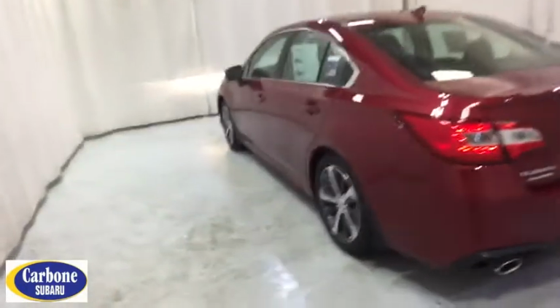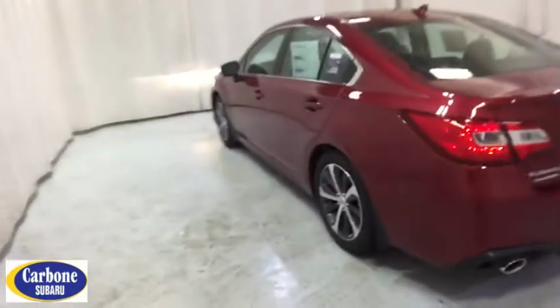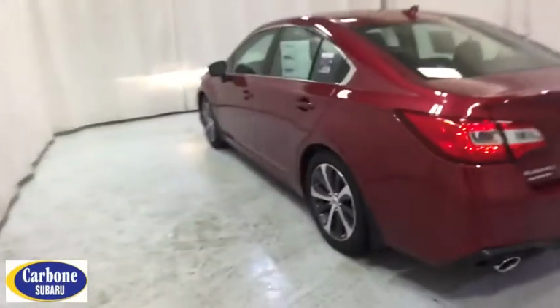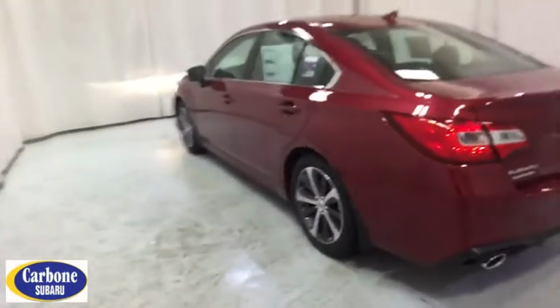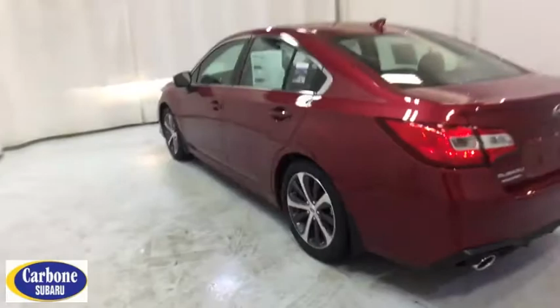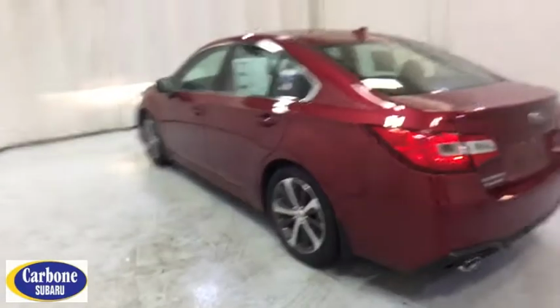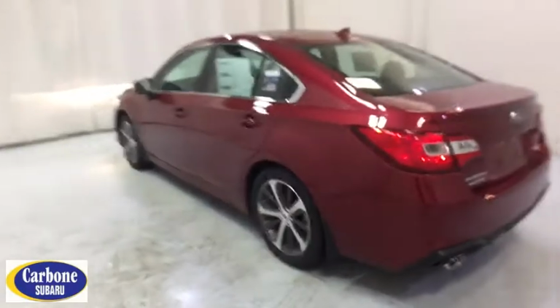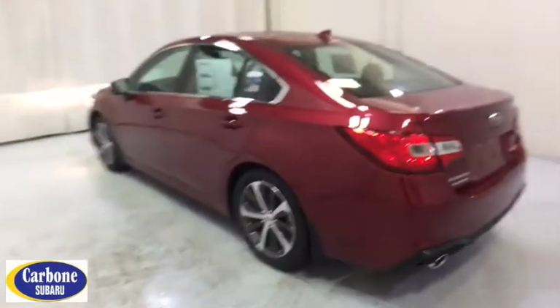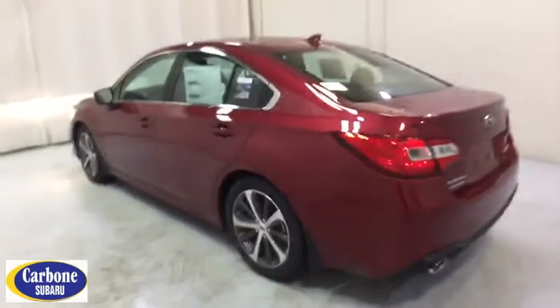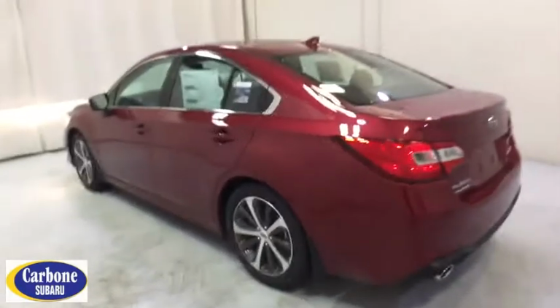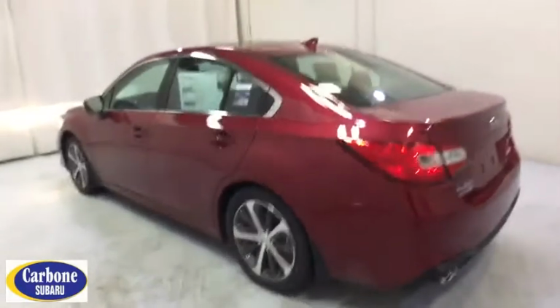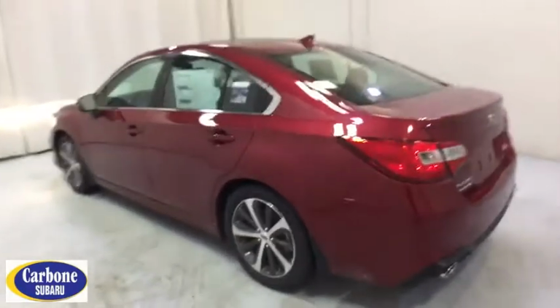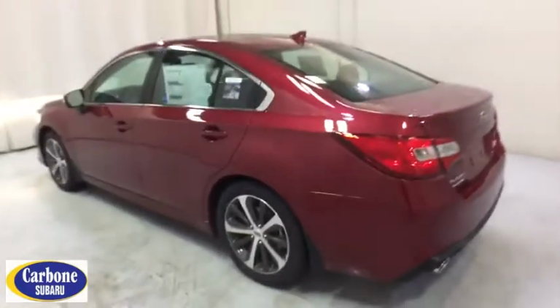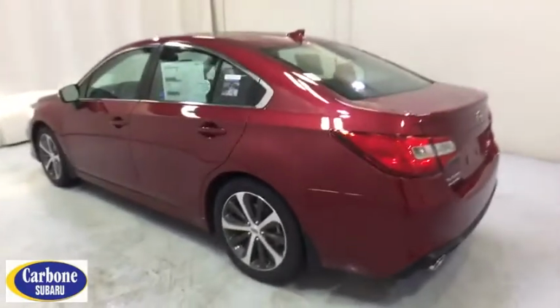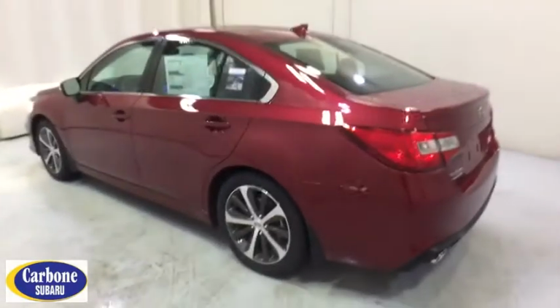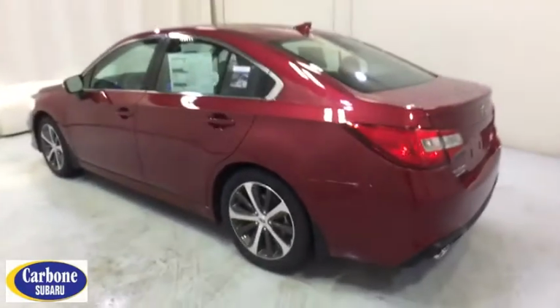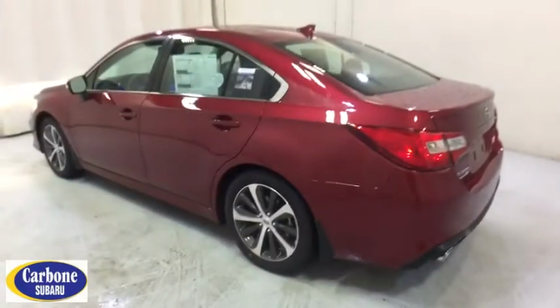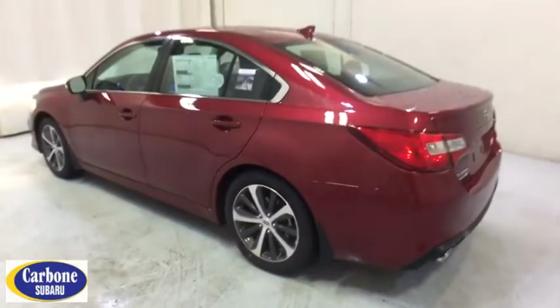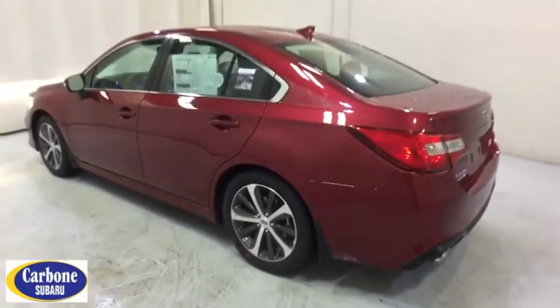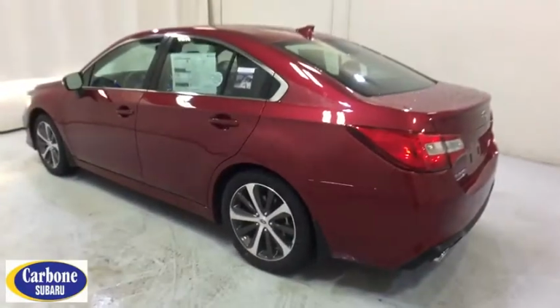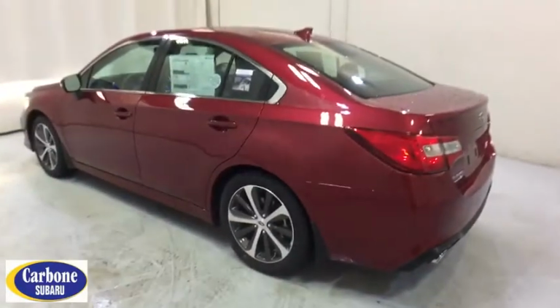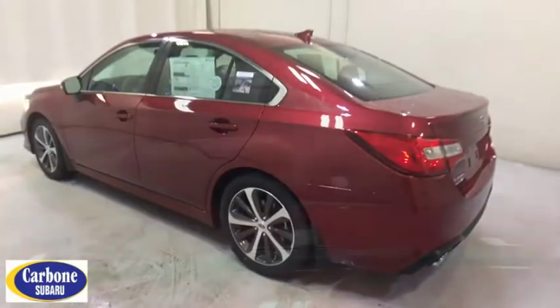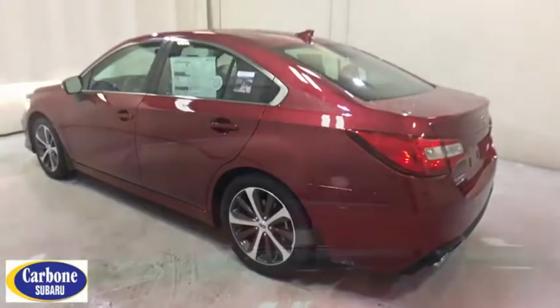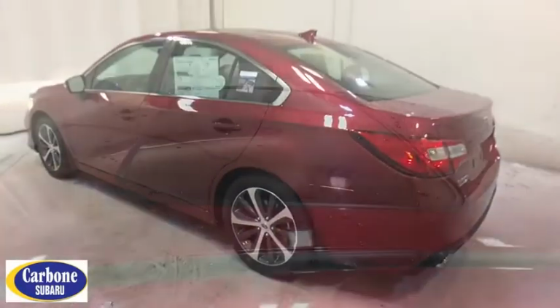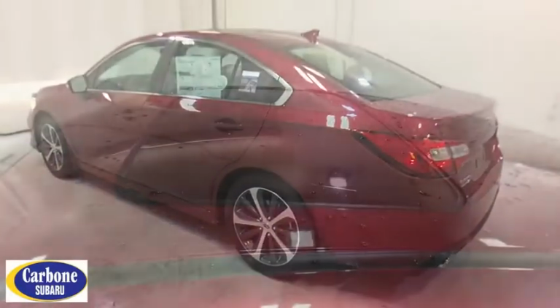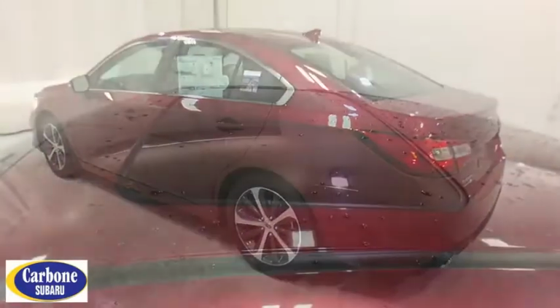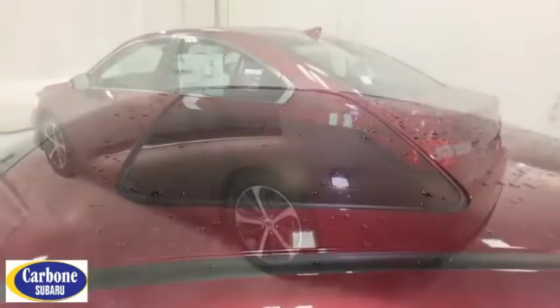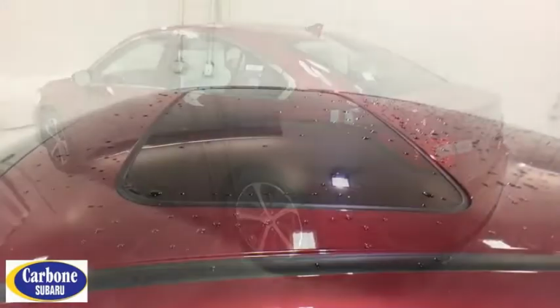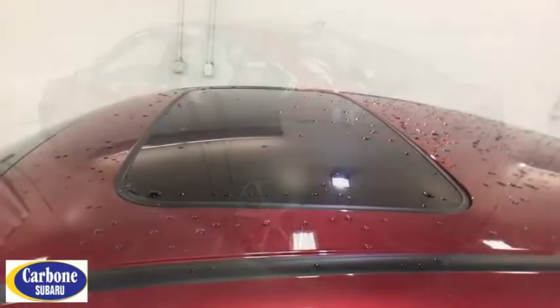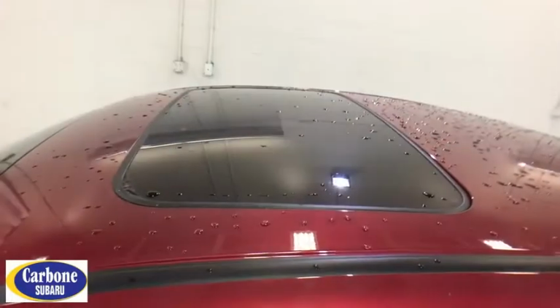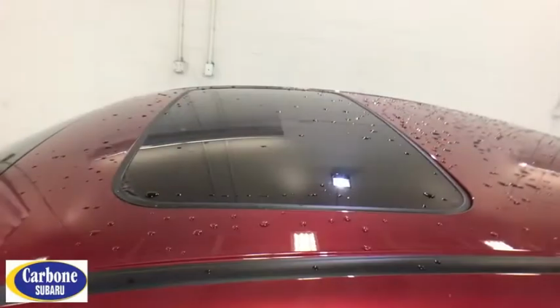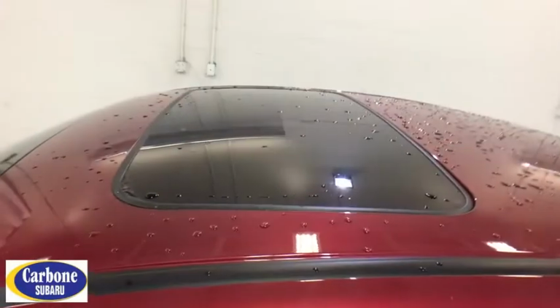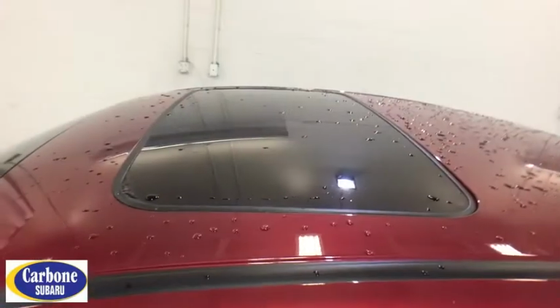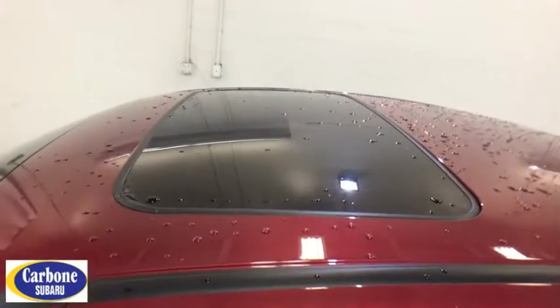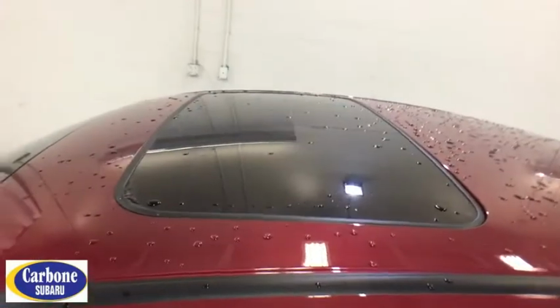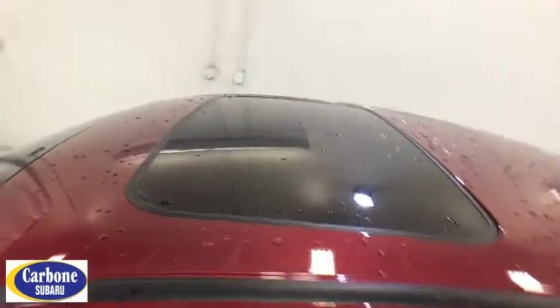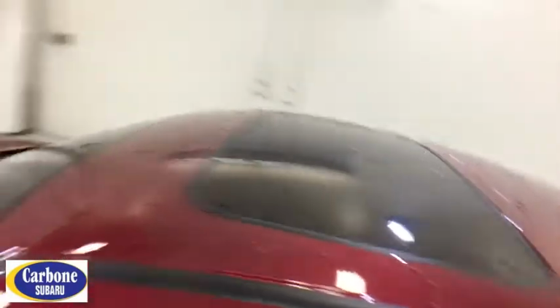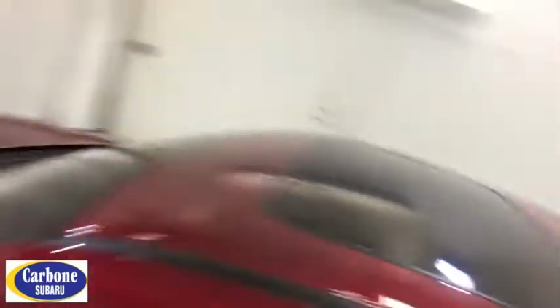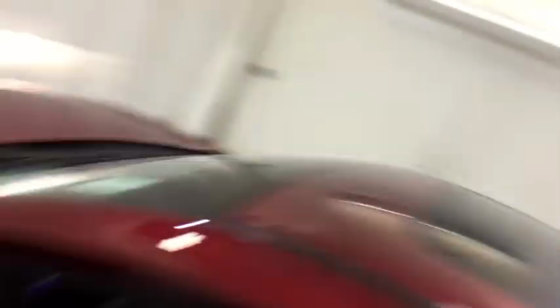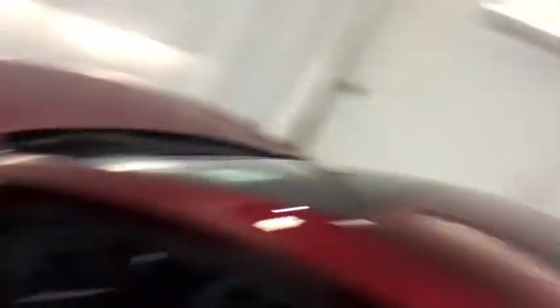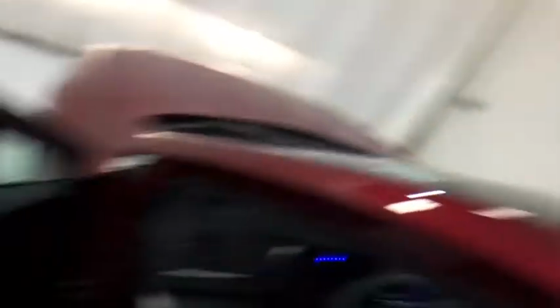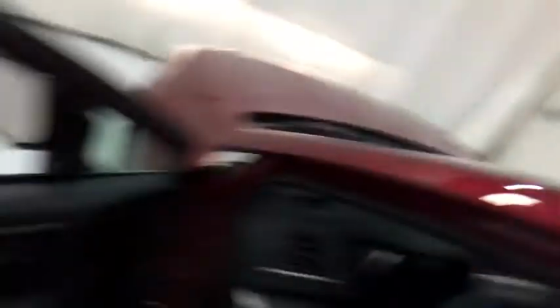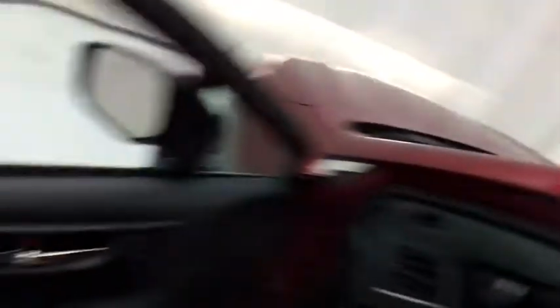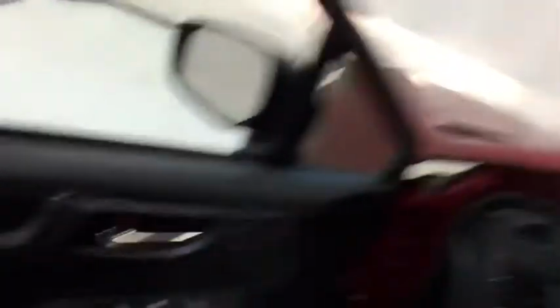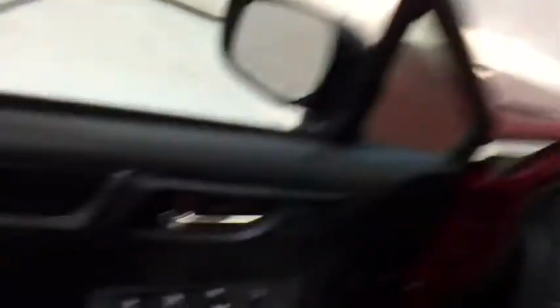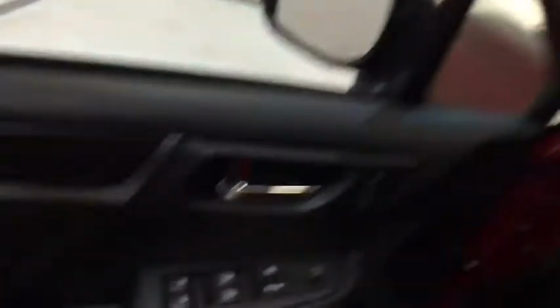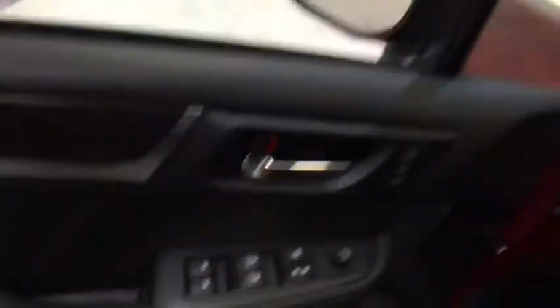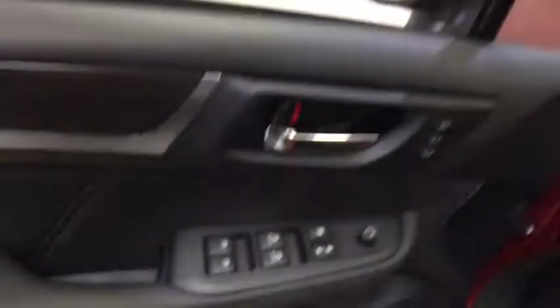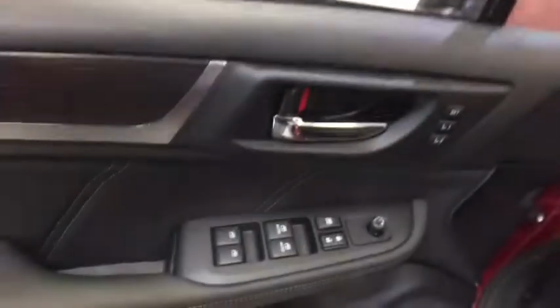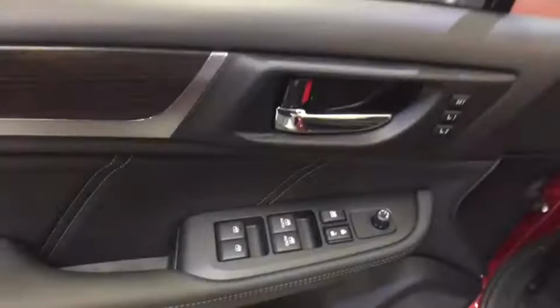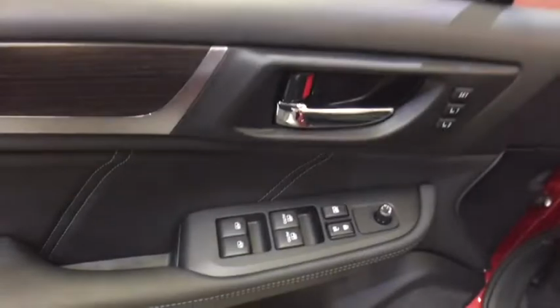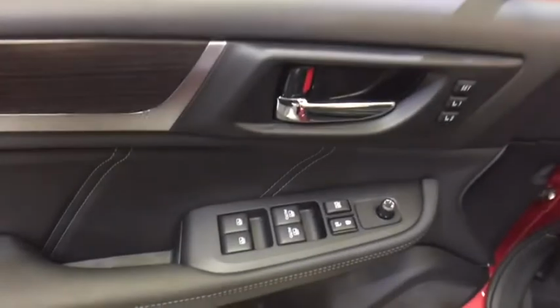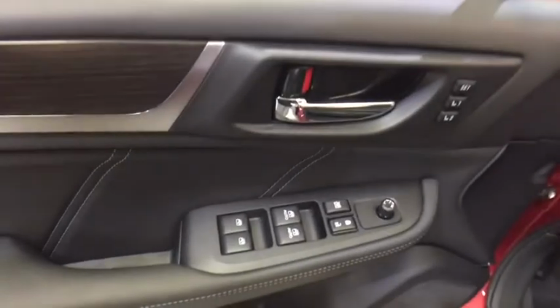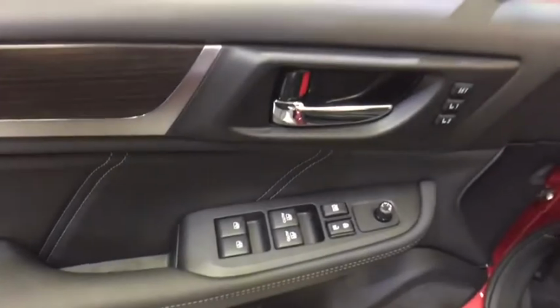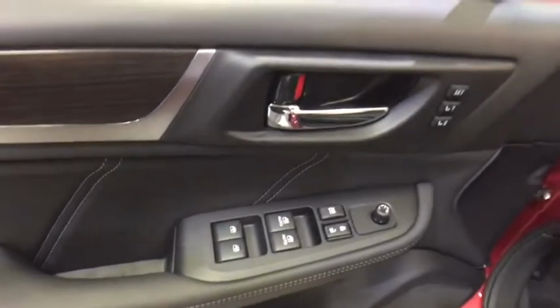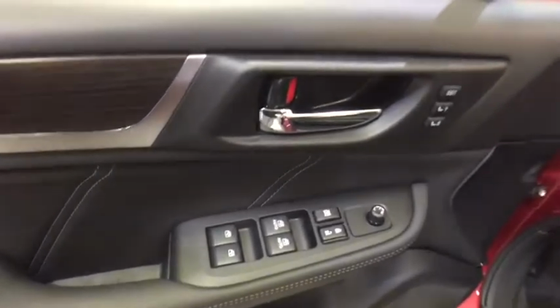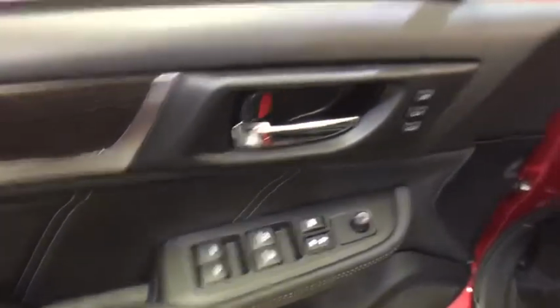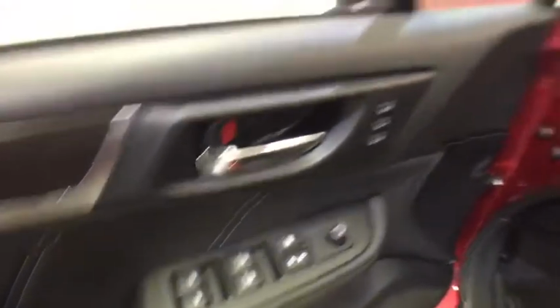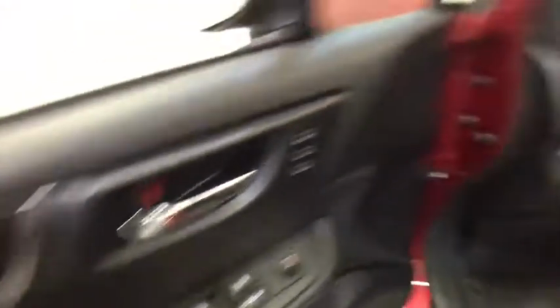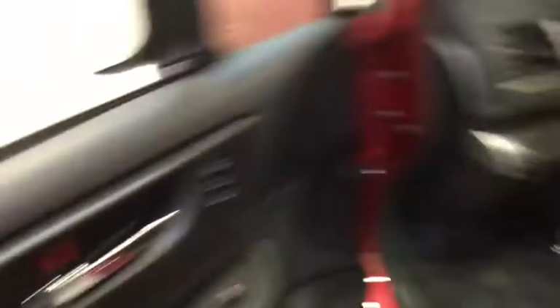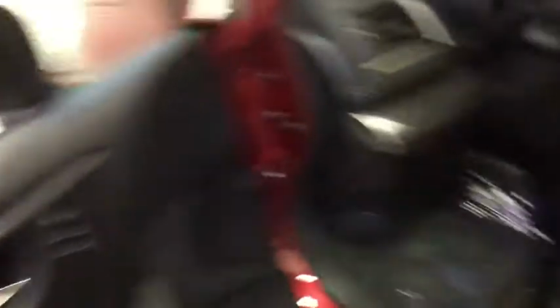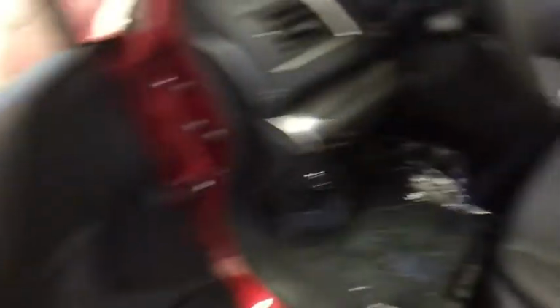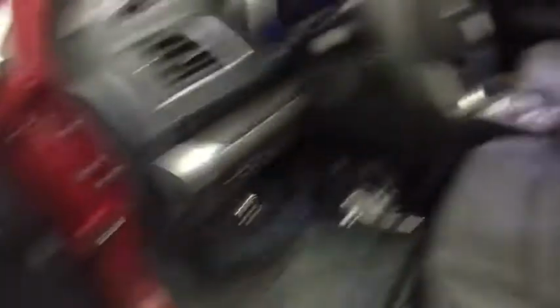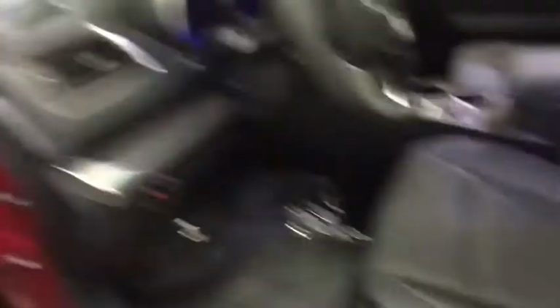Keyless start, floor mats, auto dimming rear view mirror, four wheel disc brakes, cruise control, universal garage door opener.